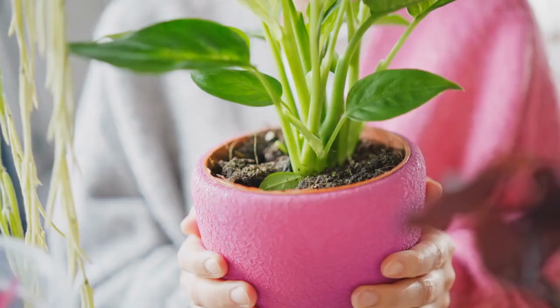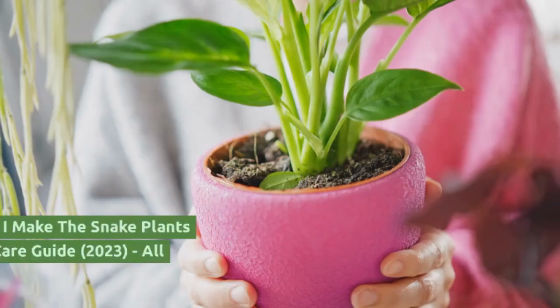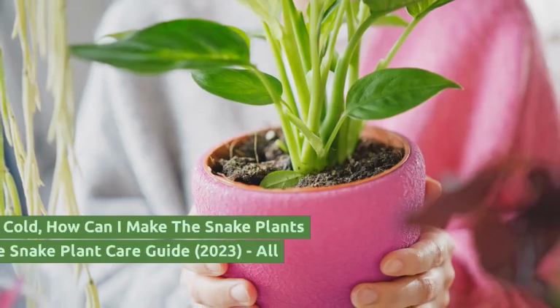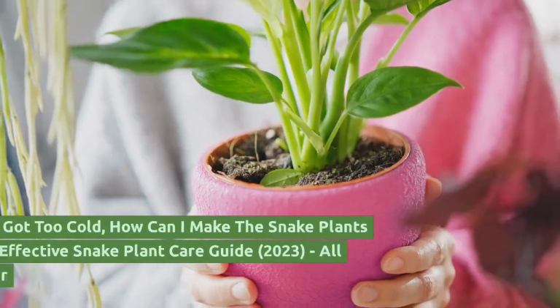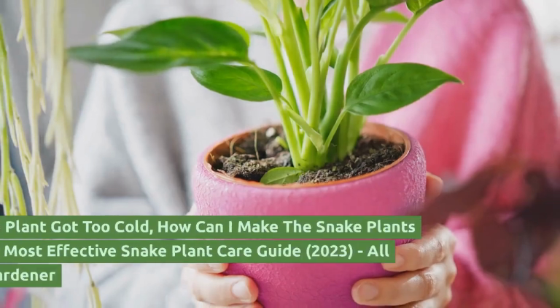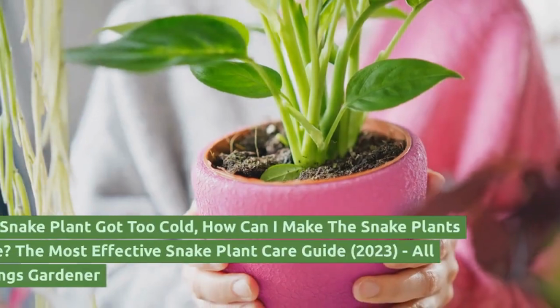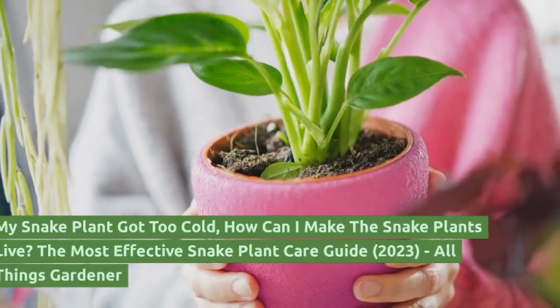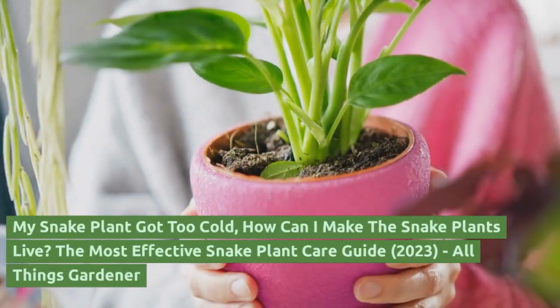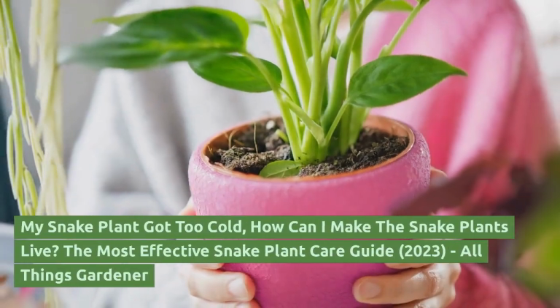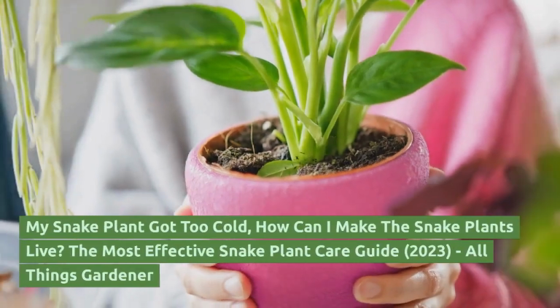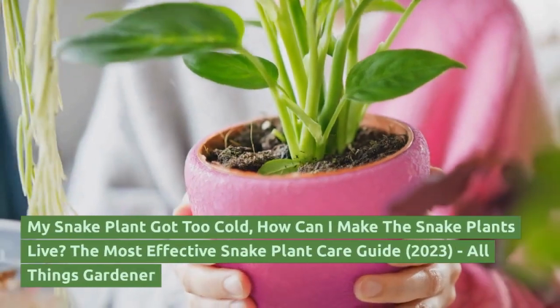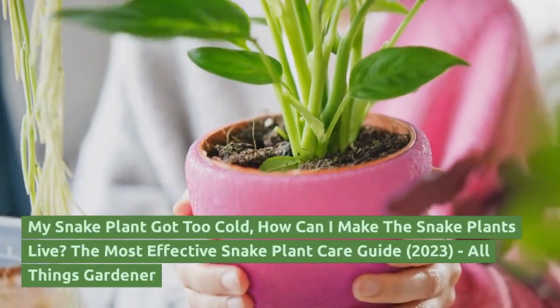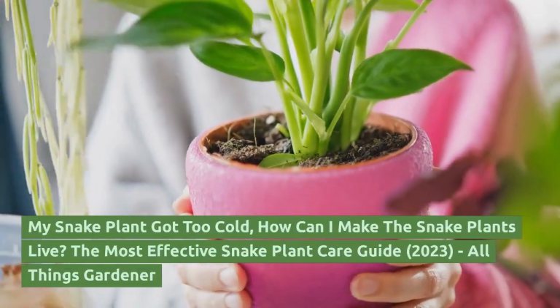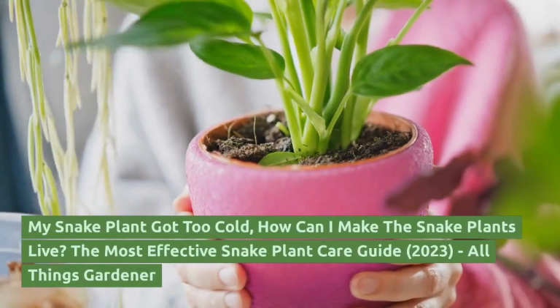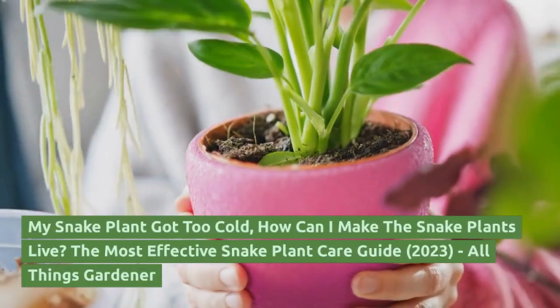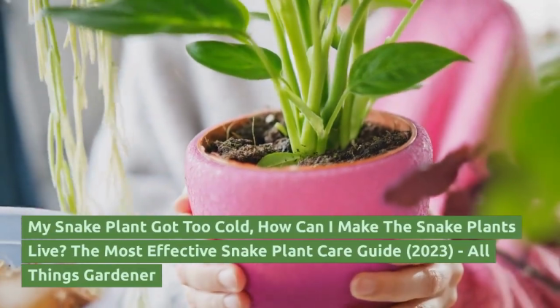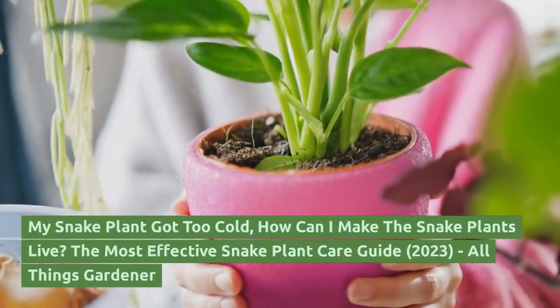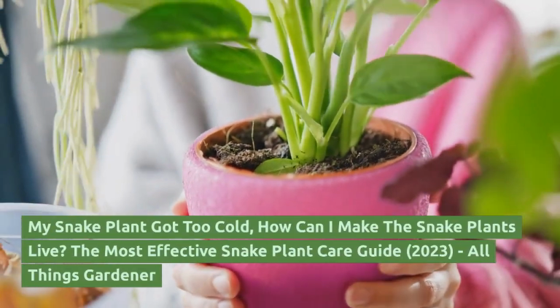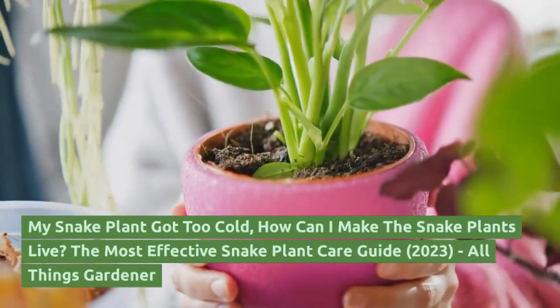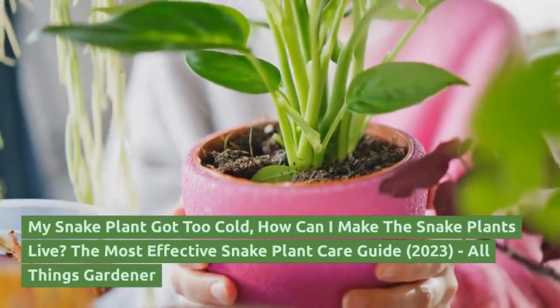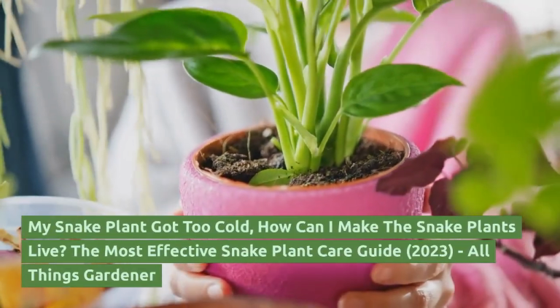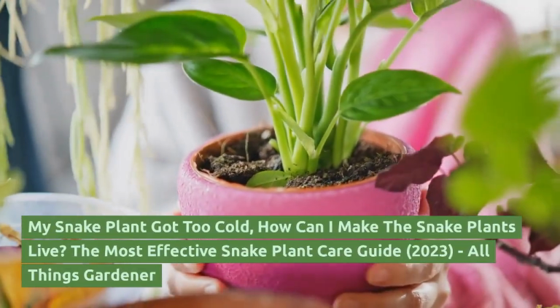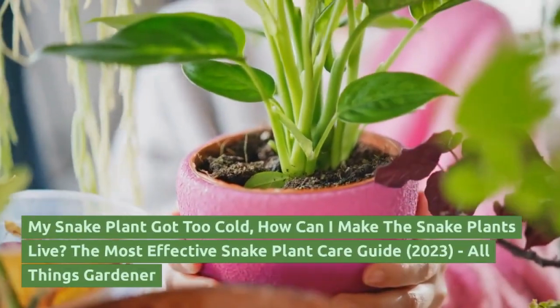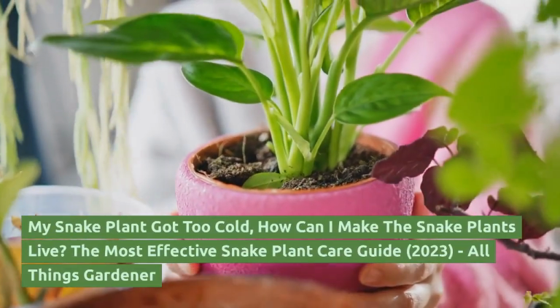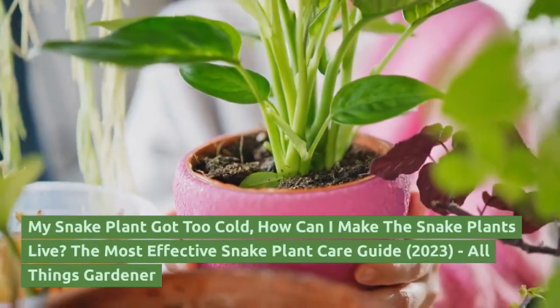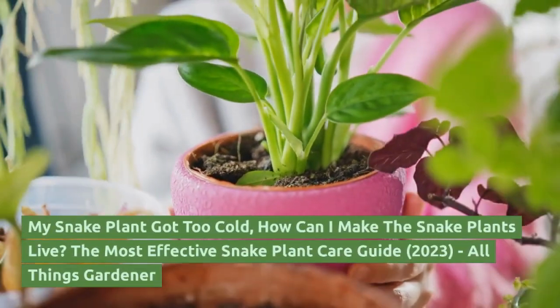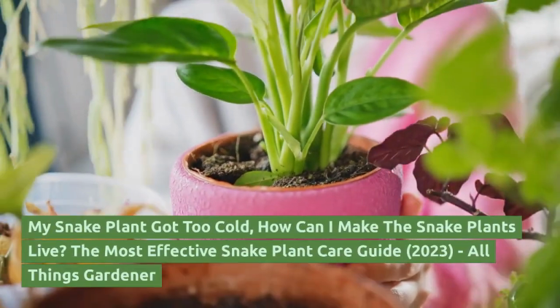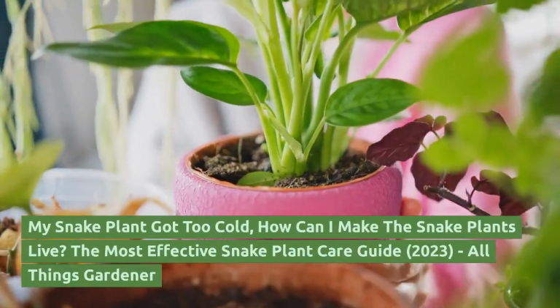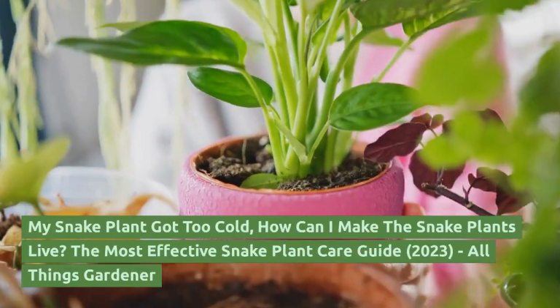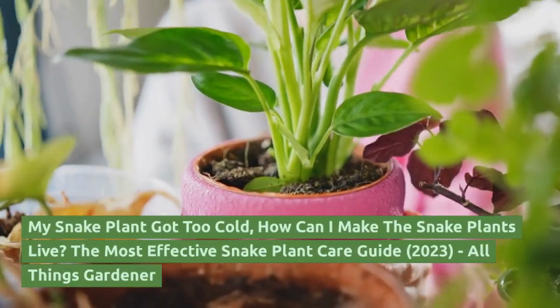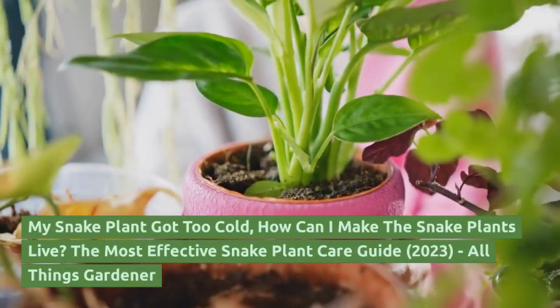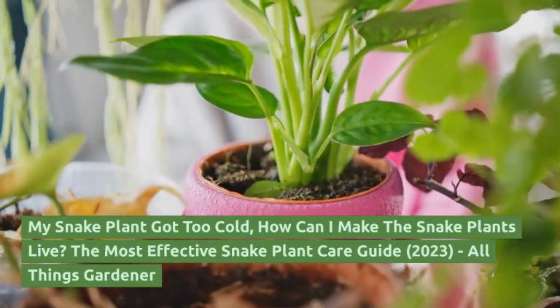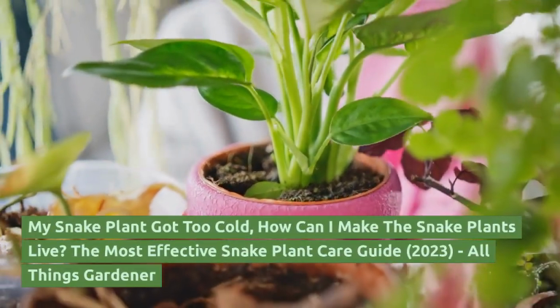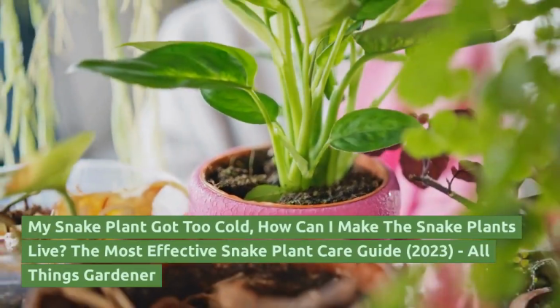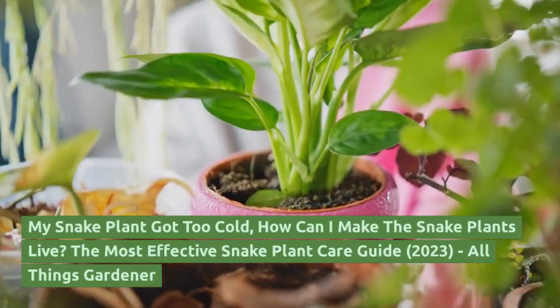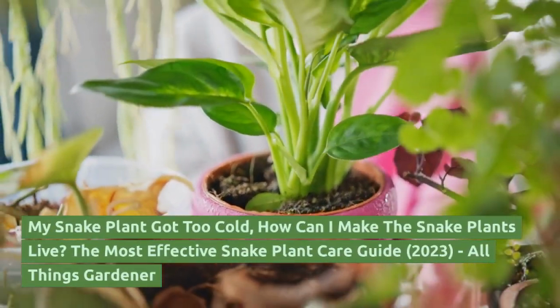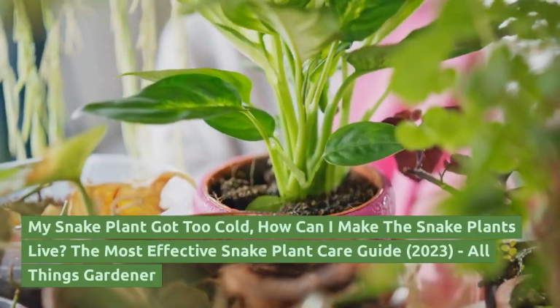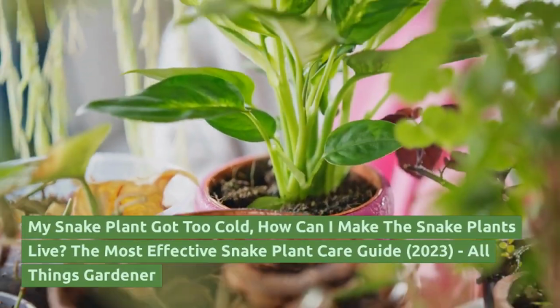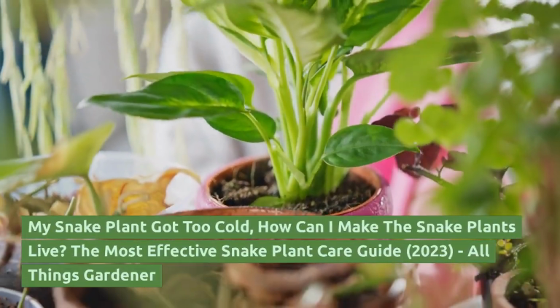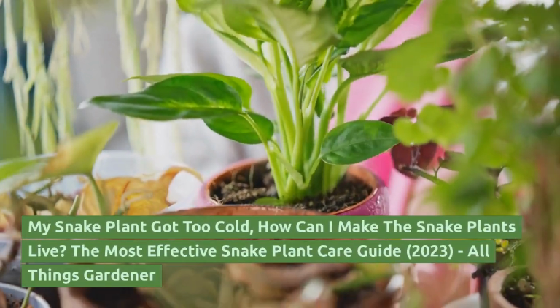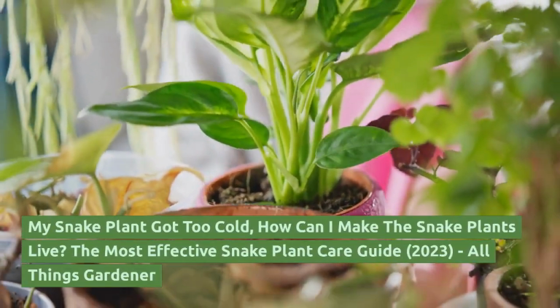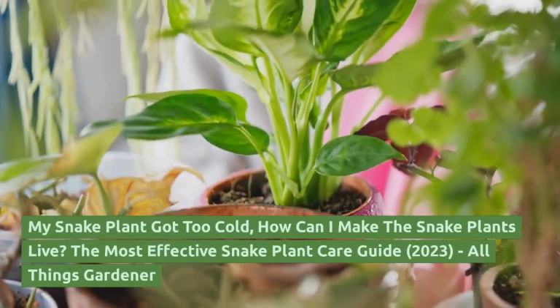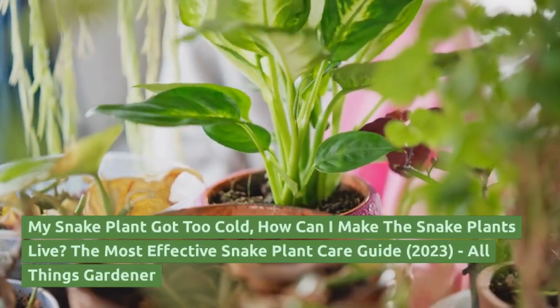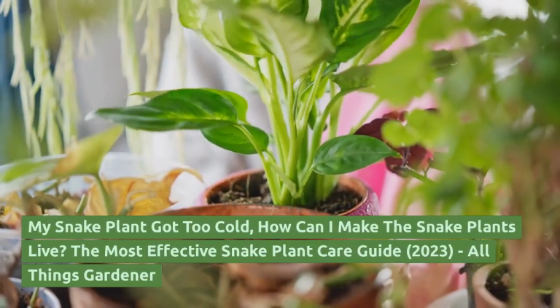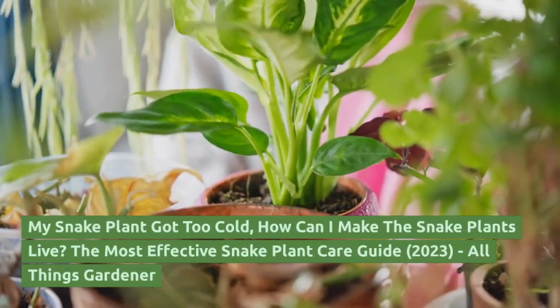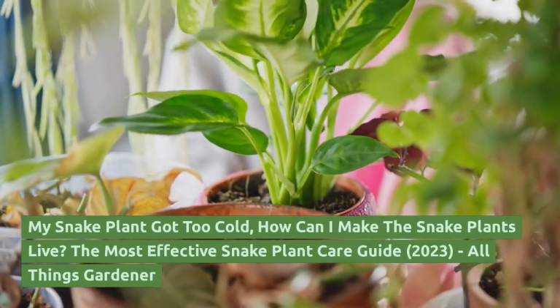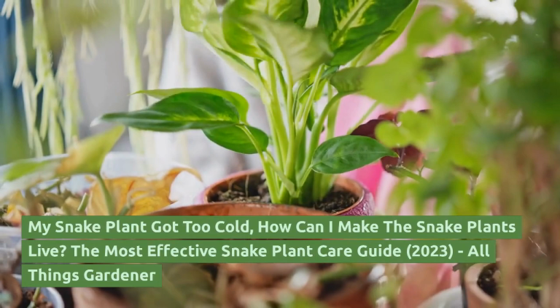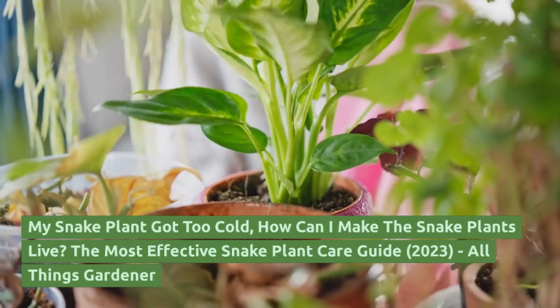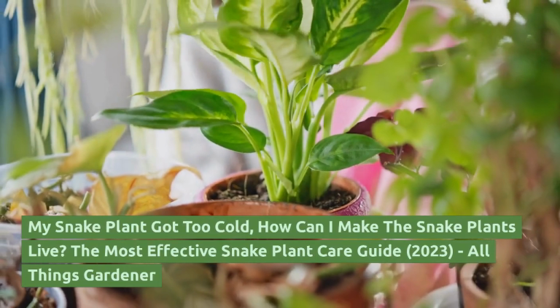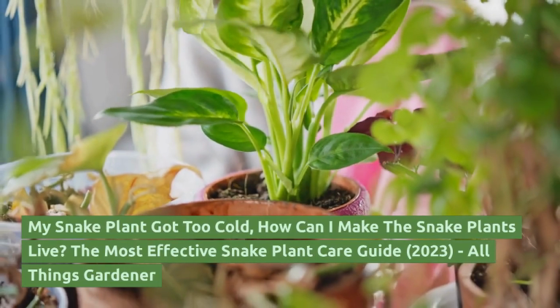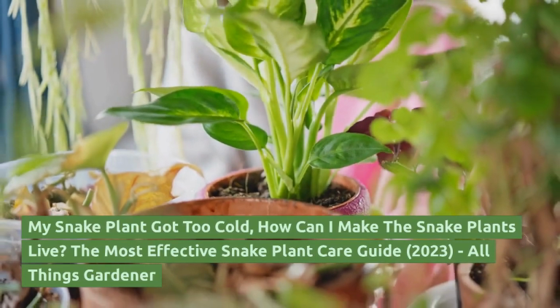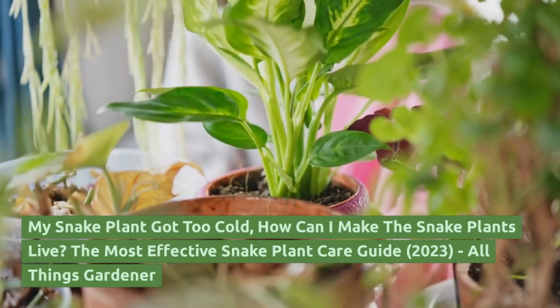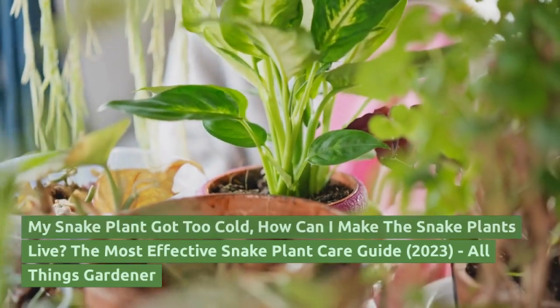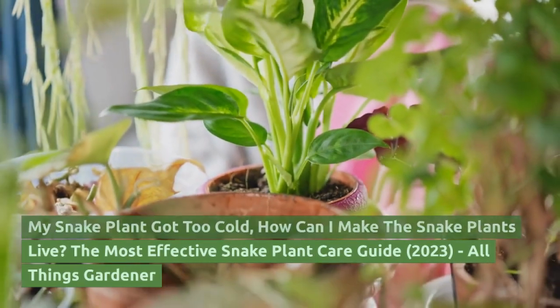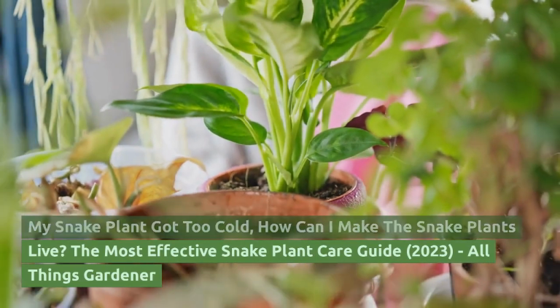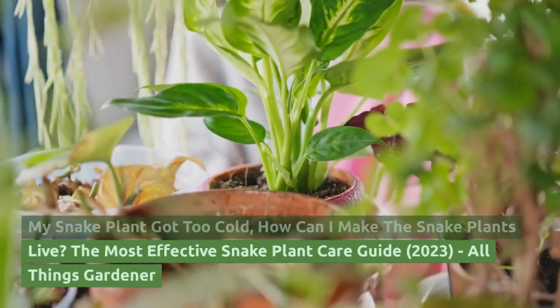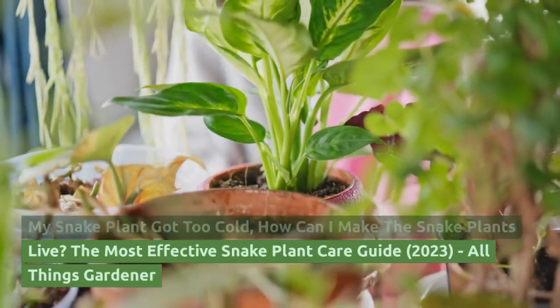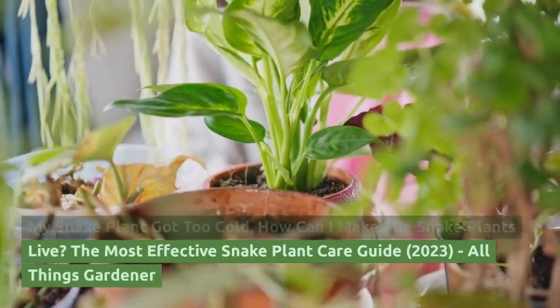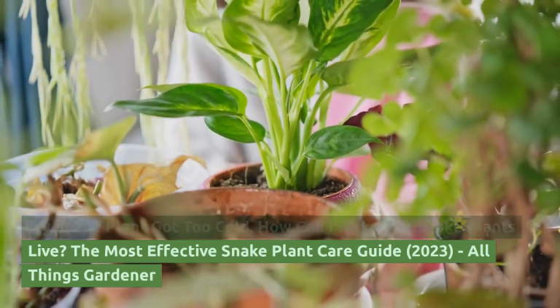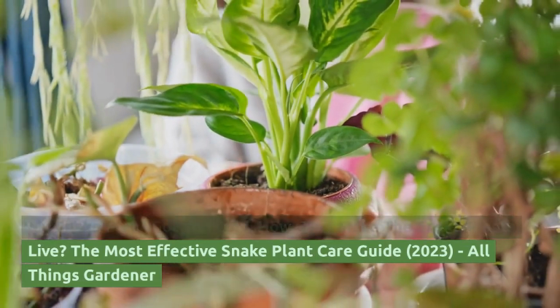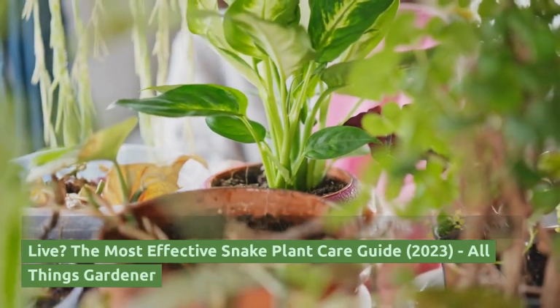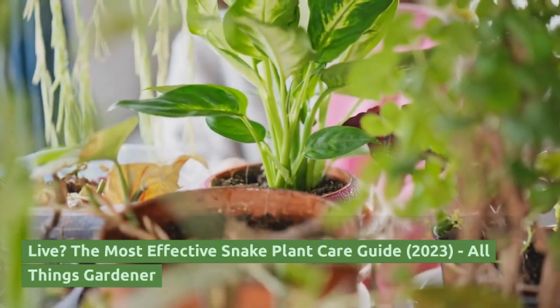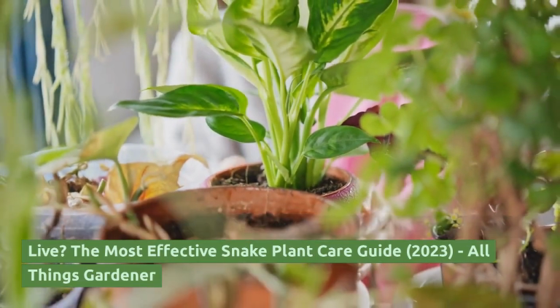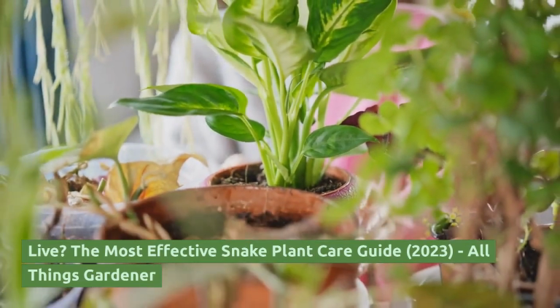My snake plant got too cold. How can I make the snake plants live? The most effective snake plant care guide.